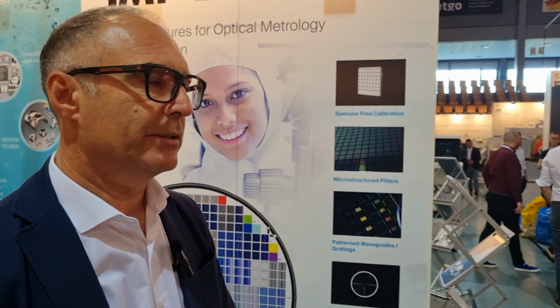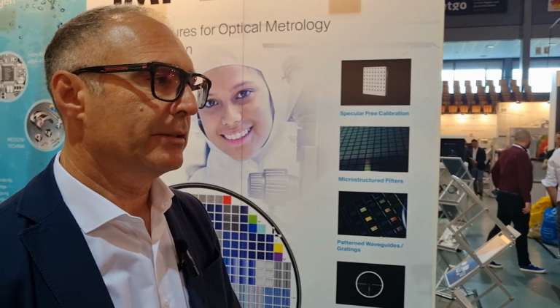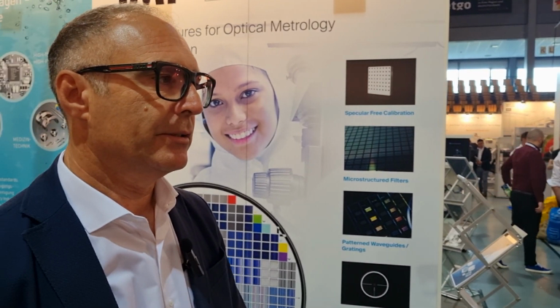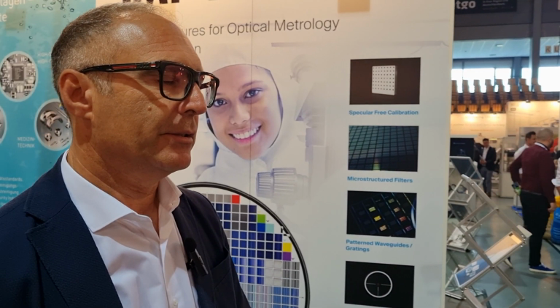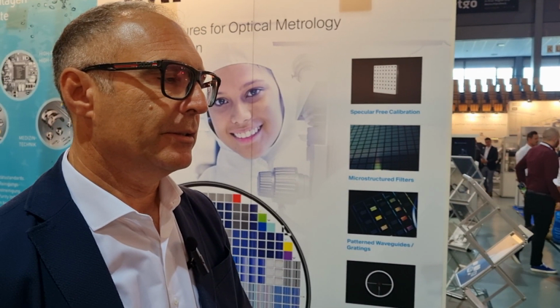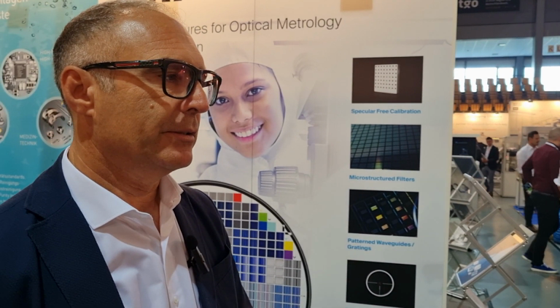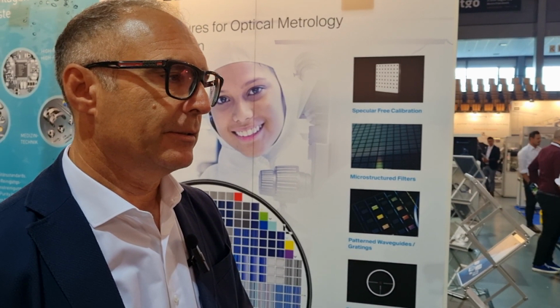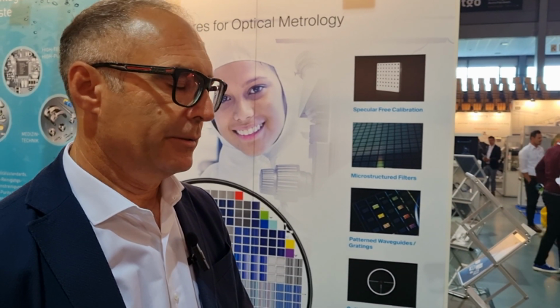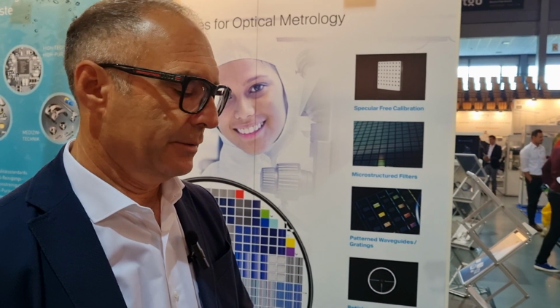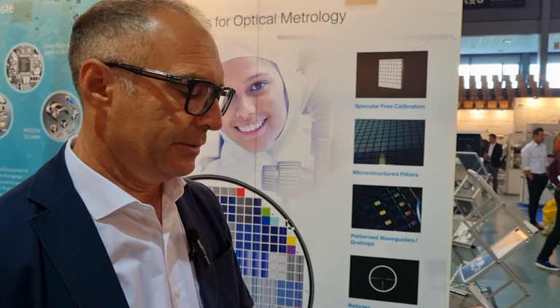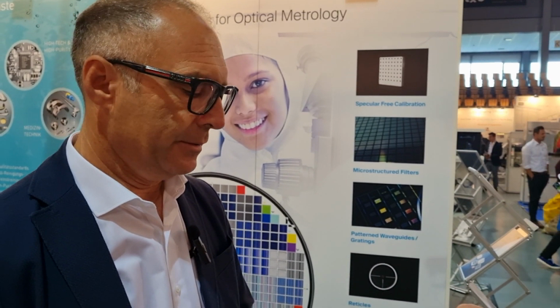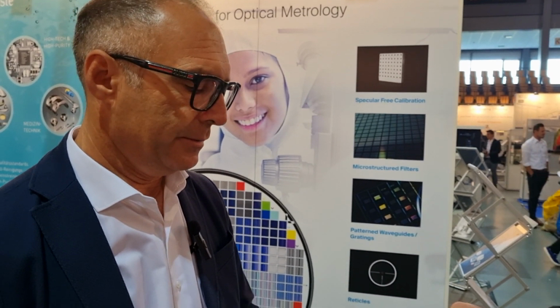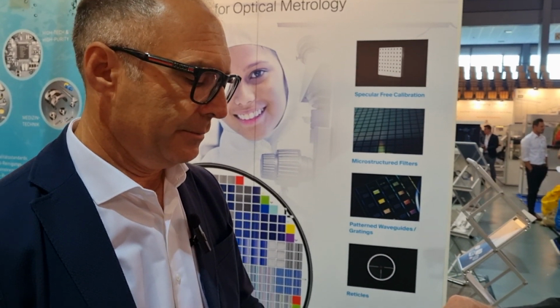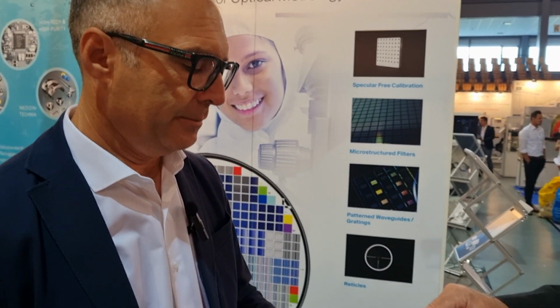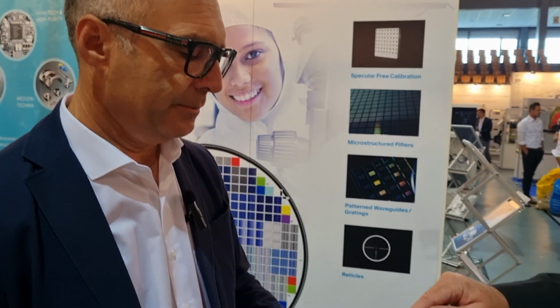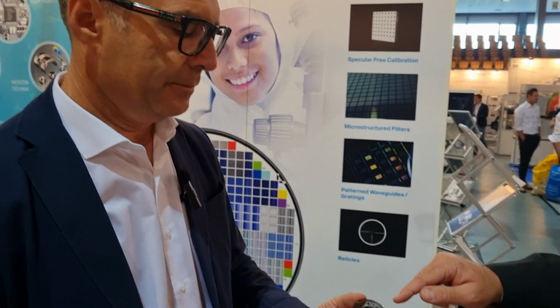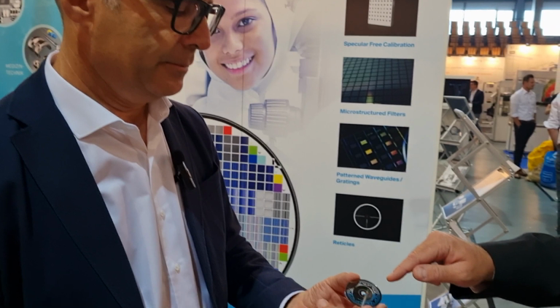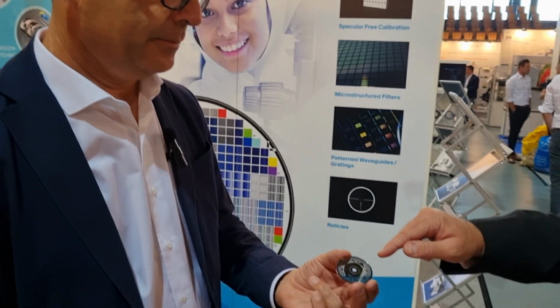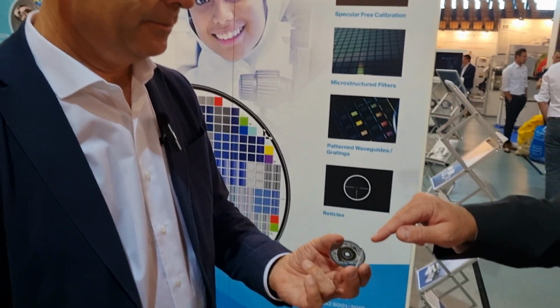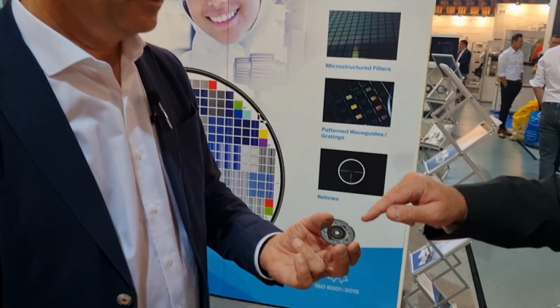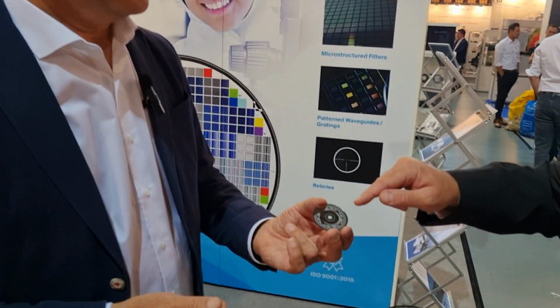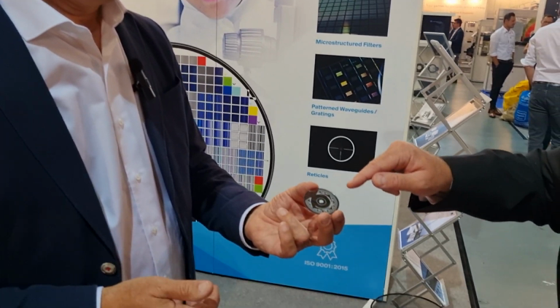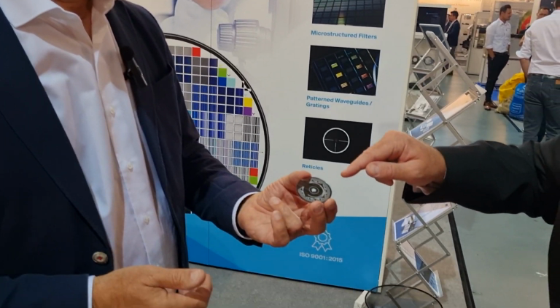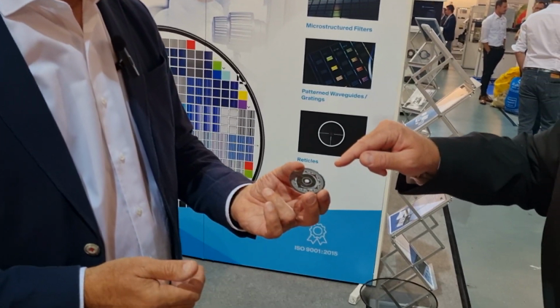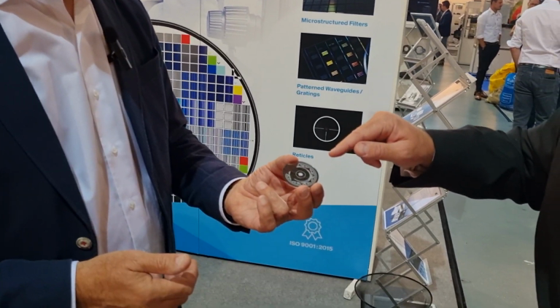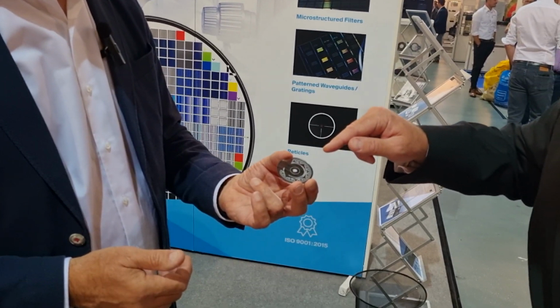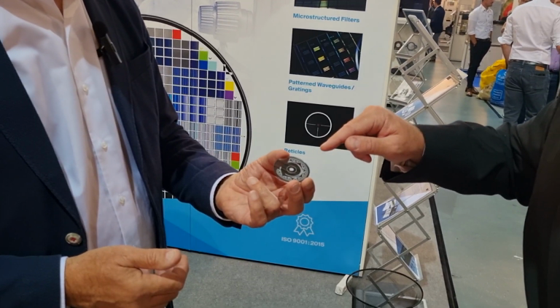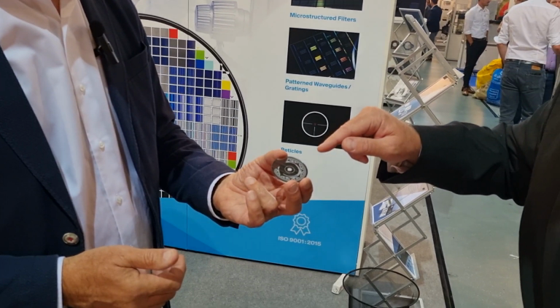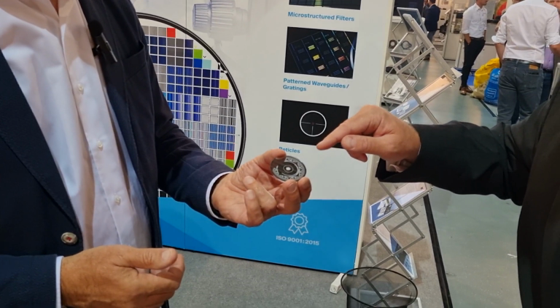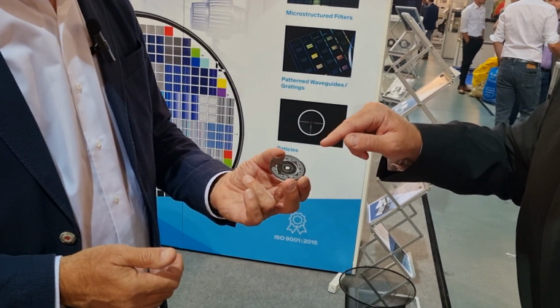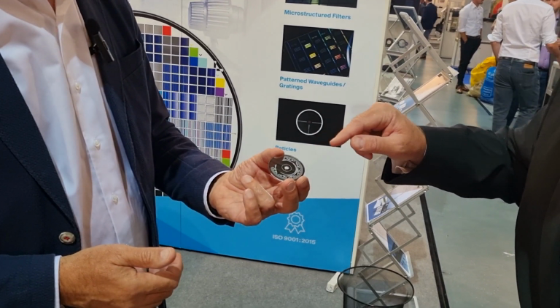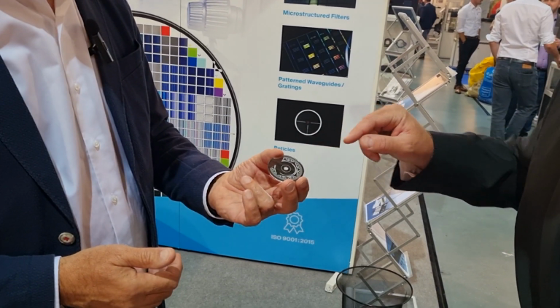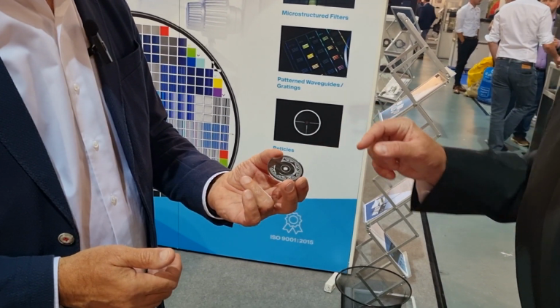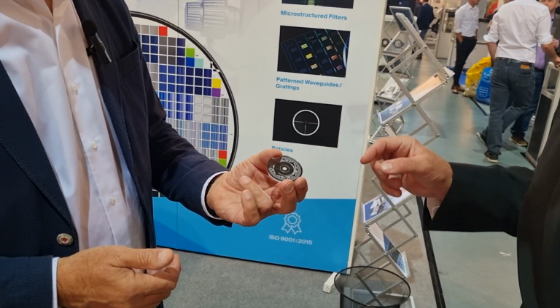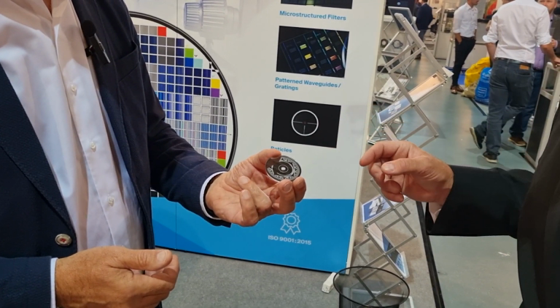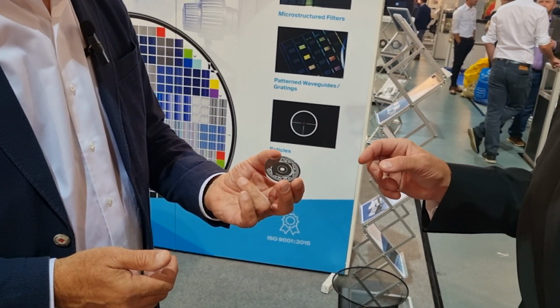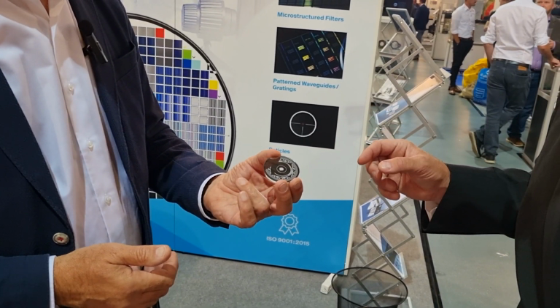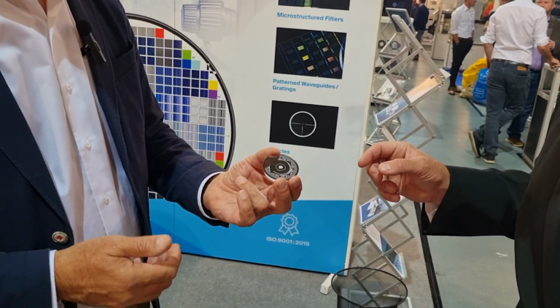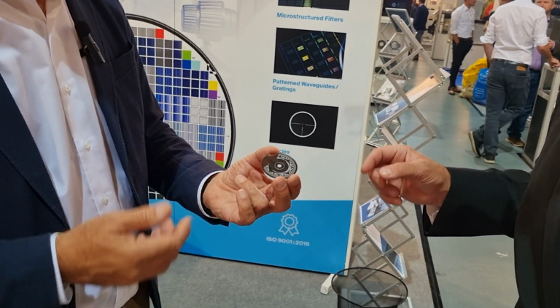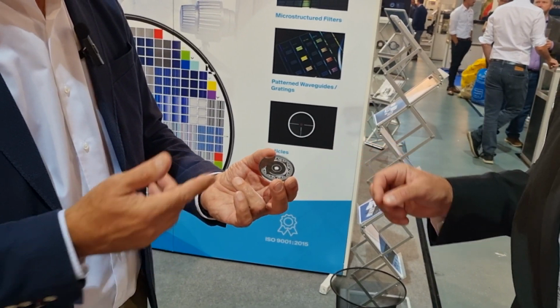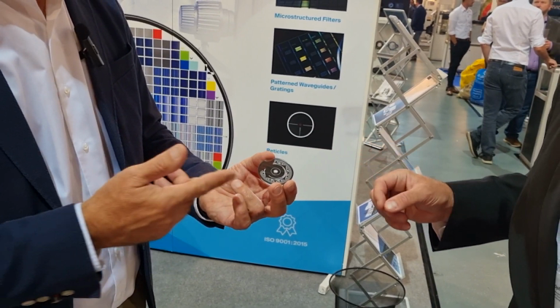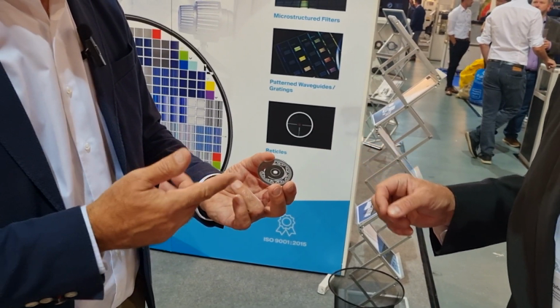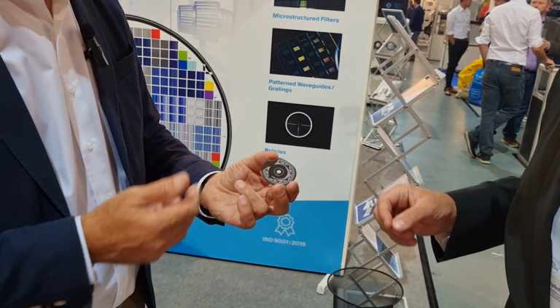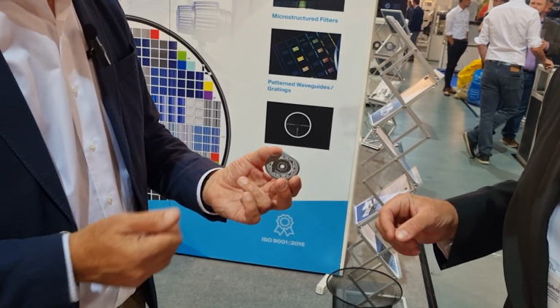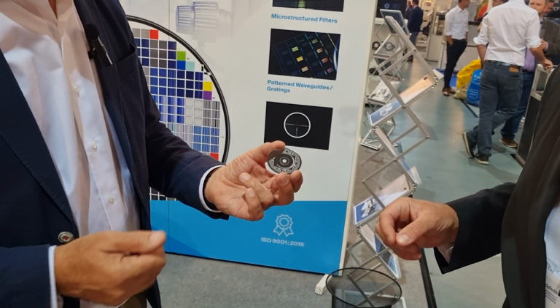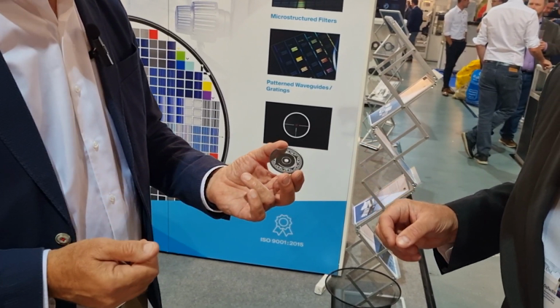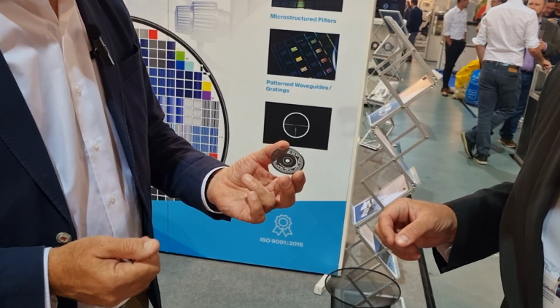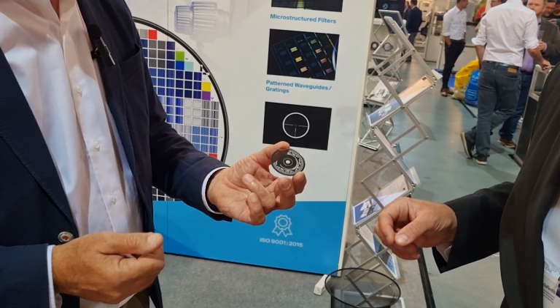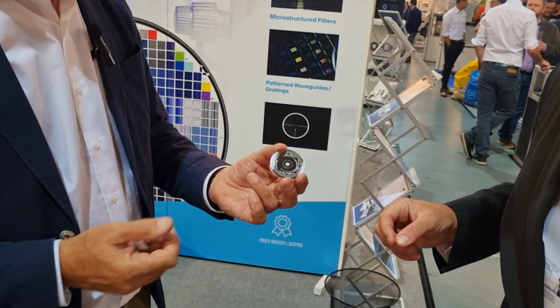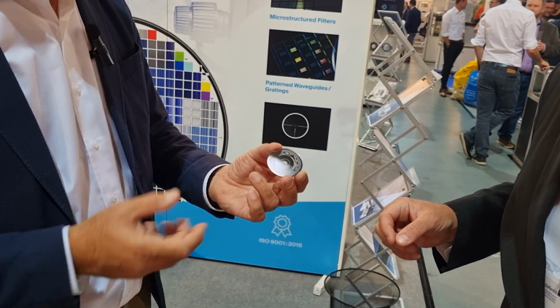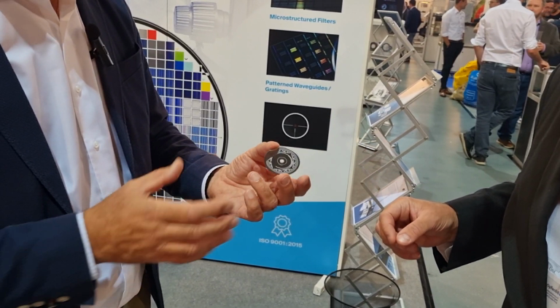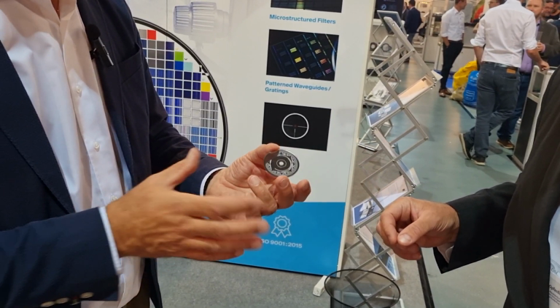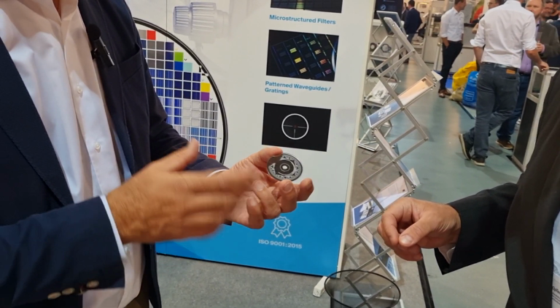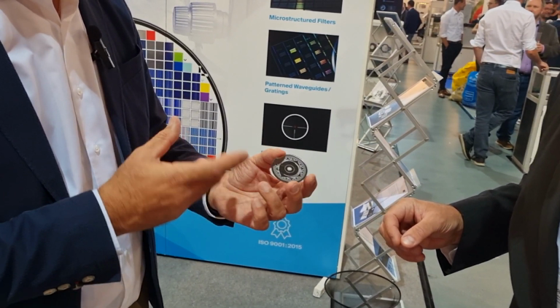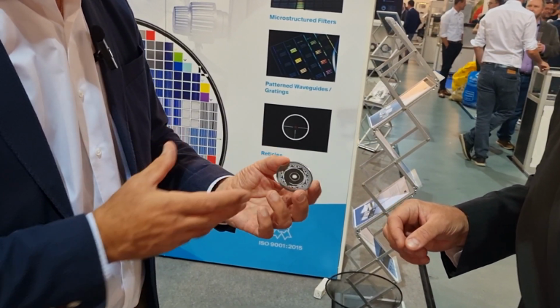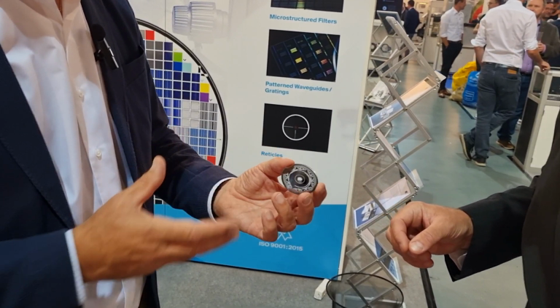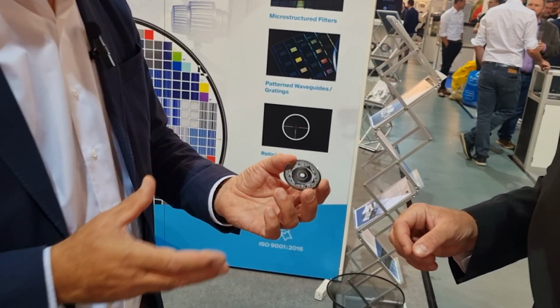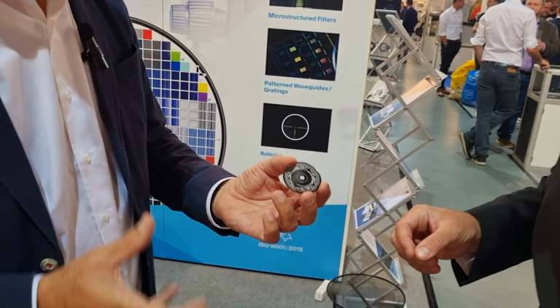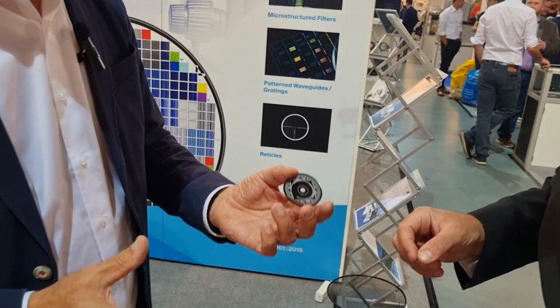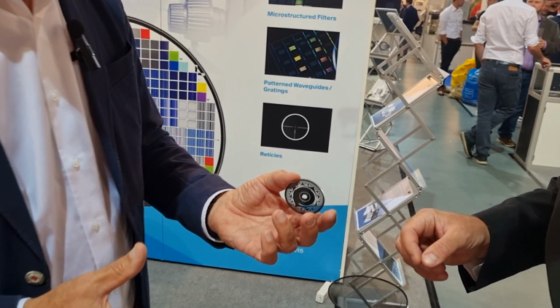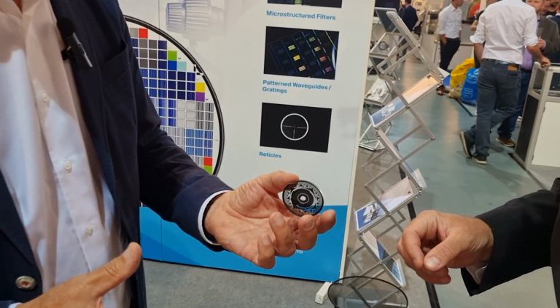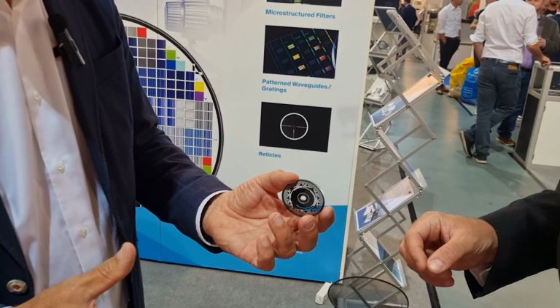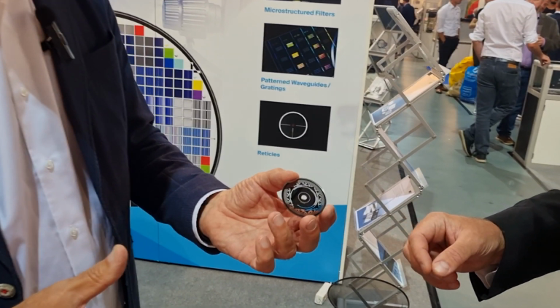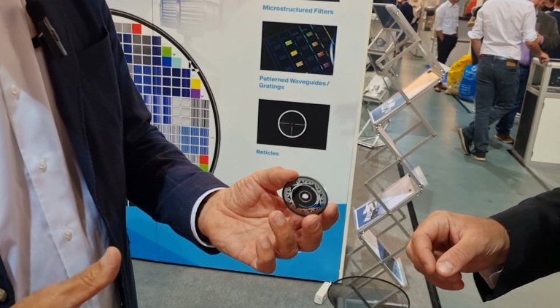Wow, so what is this? Is this some type of a rotary encoder? This is a rotary encoded disk.